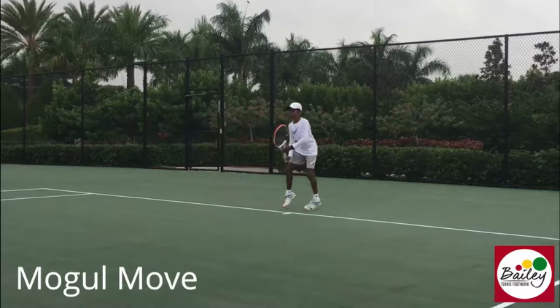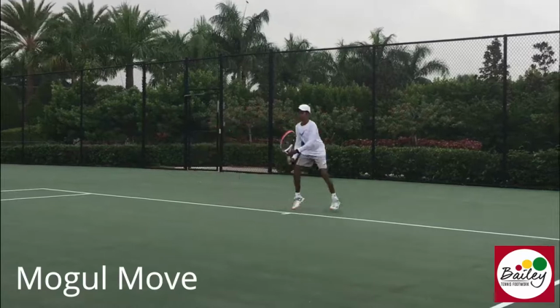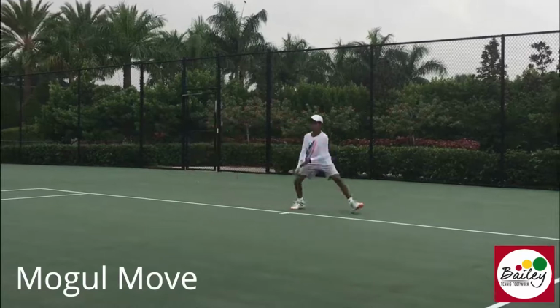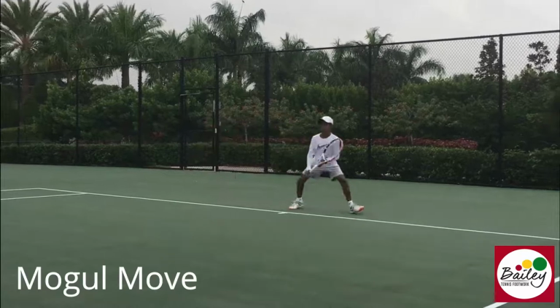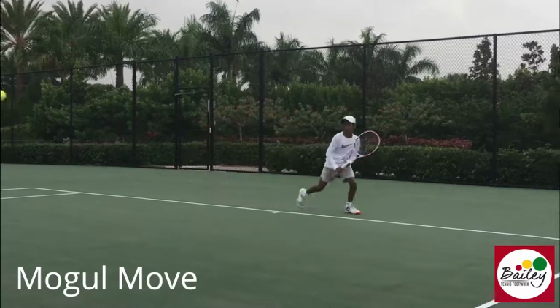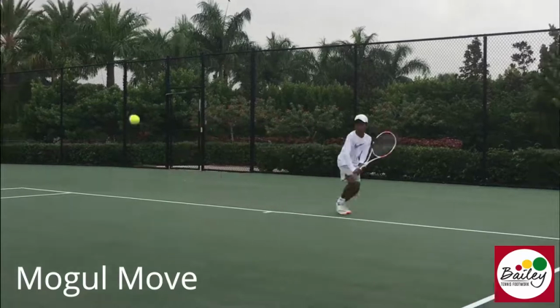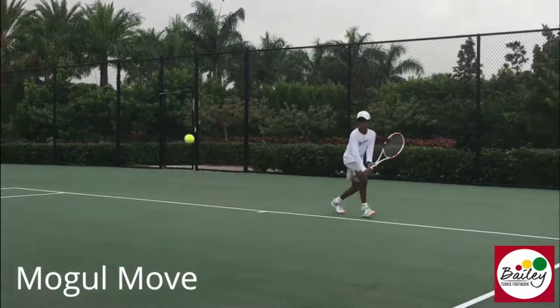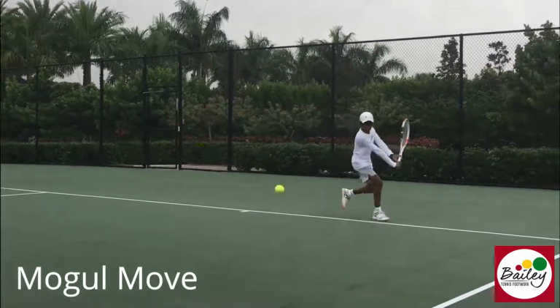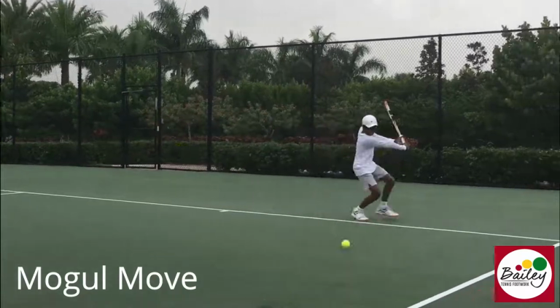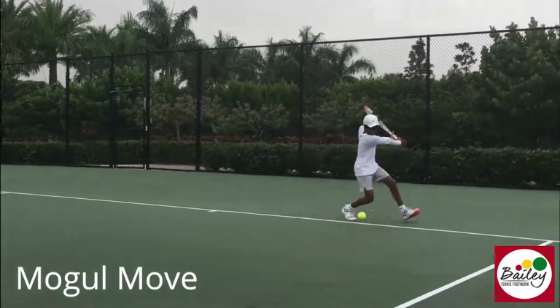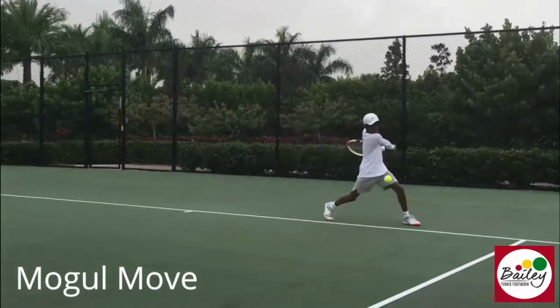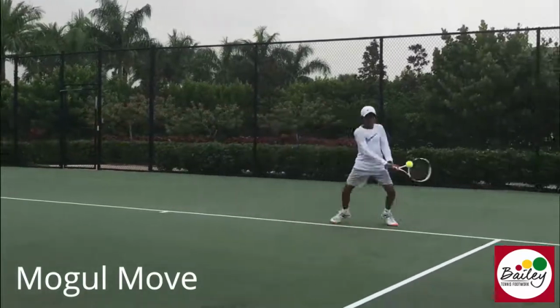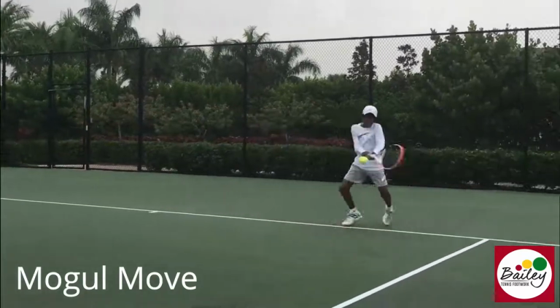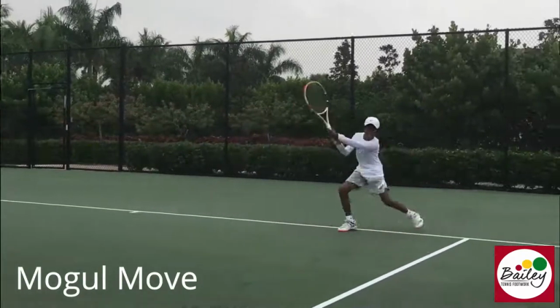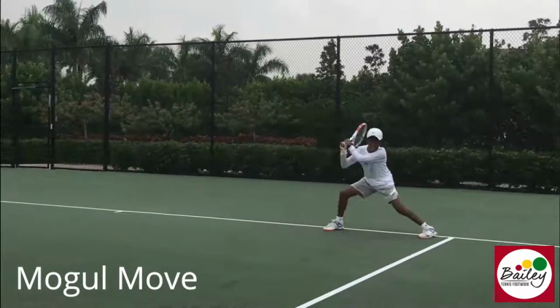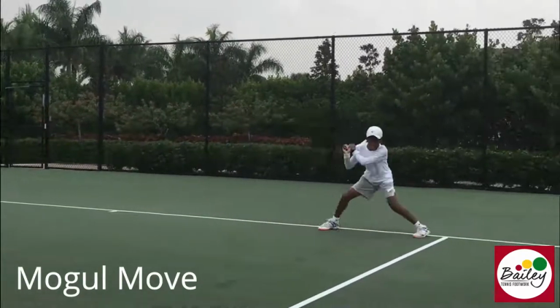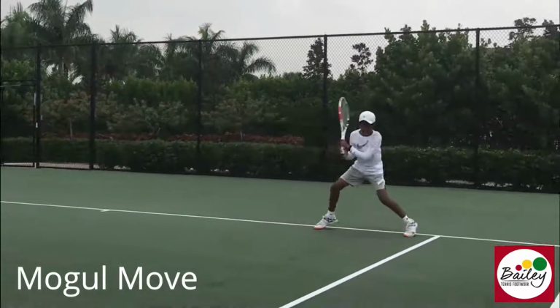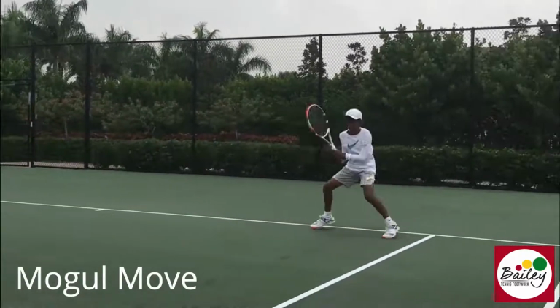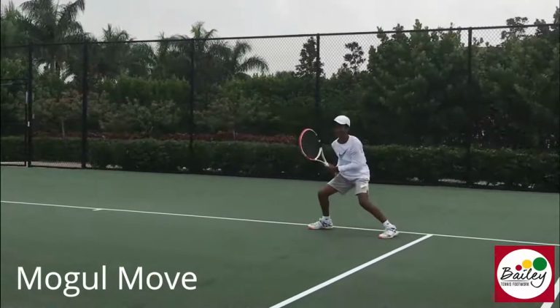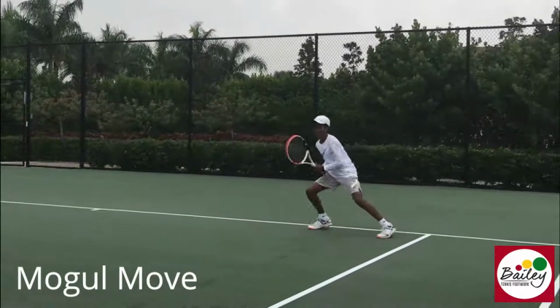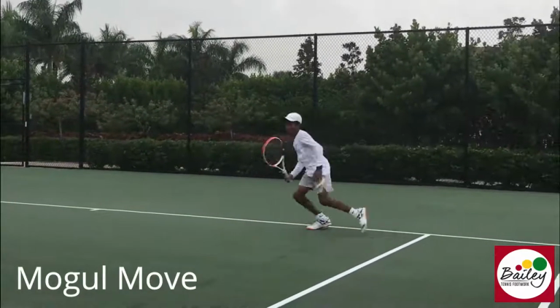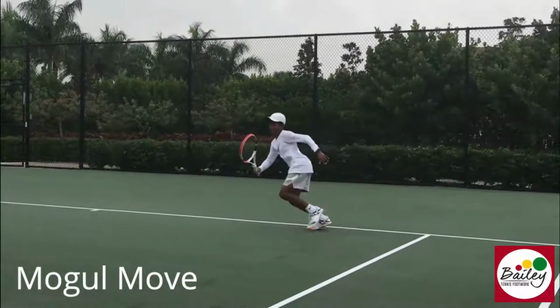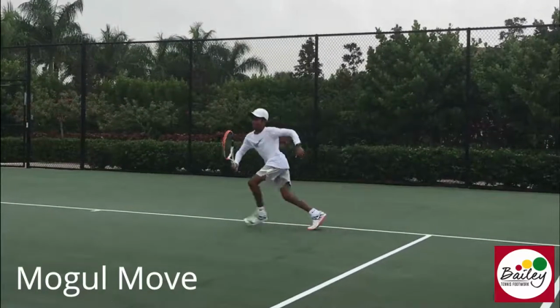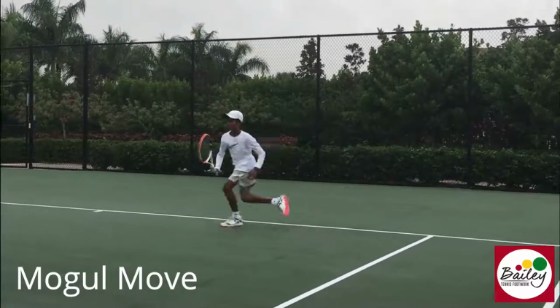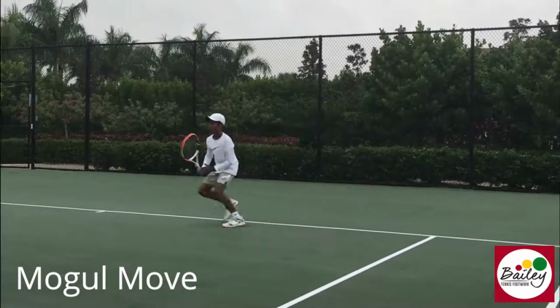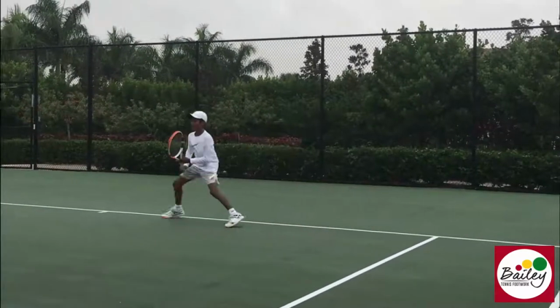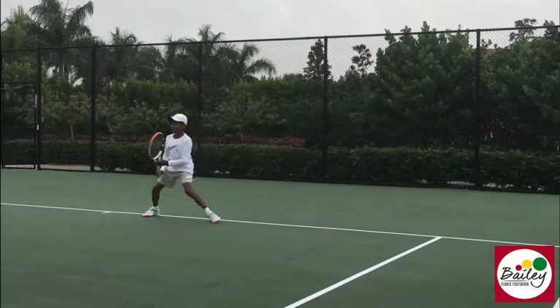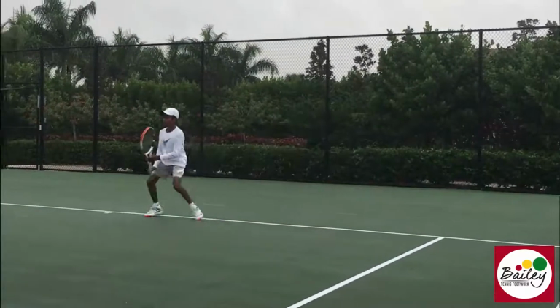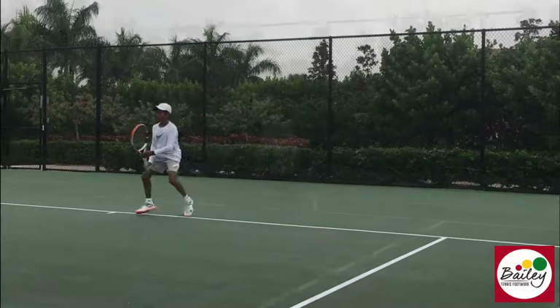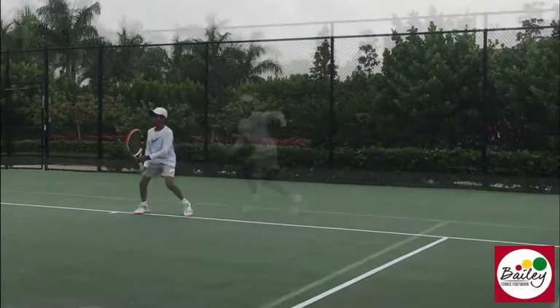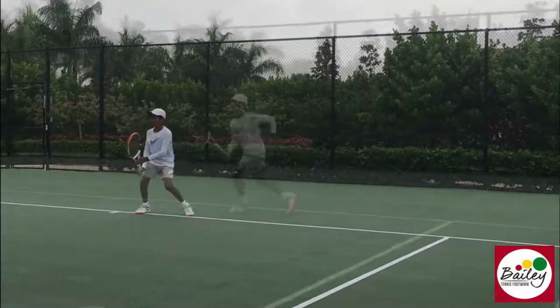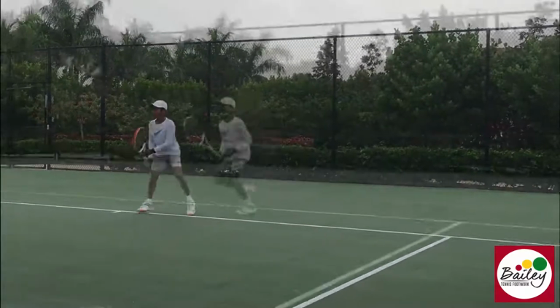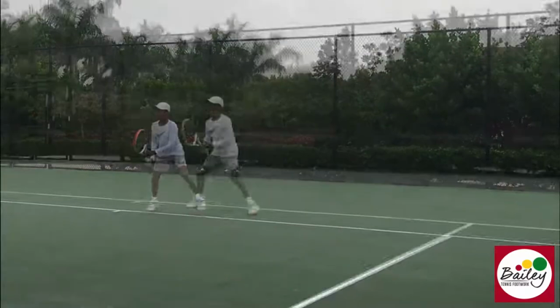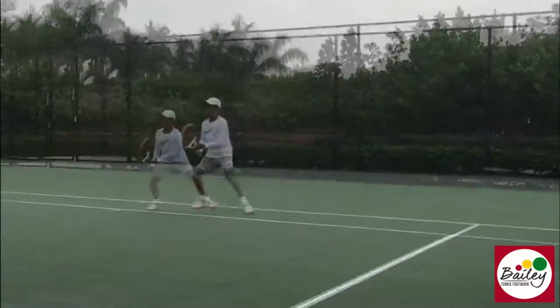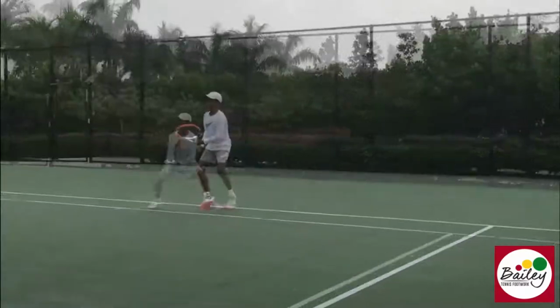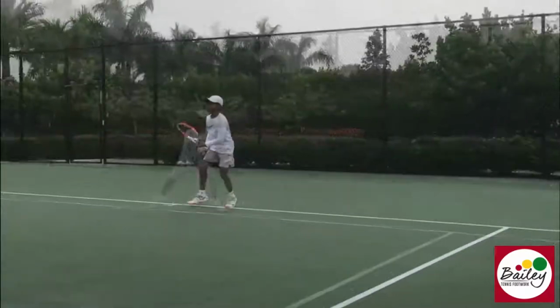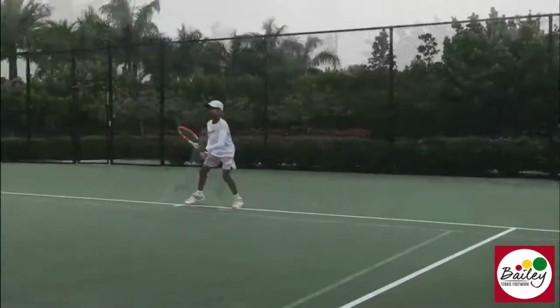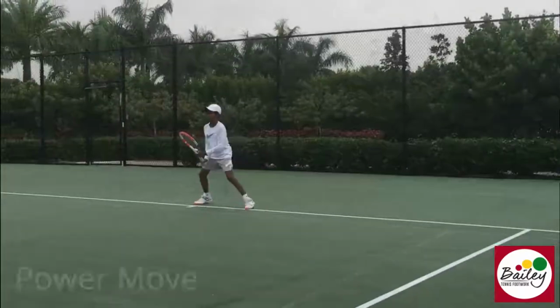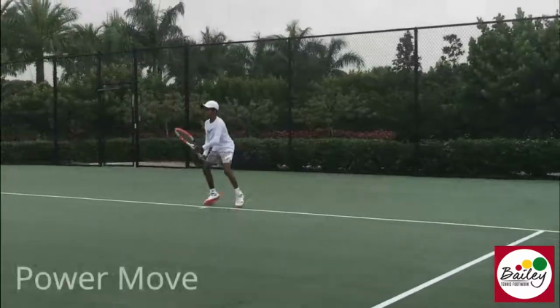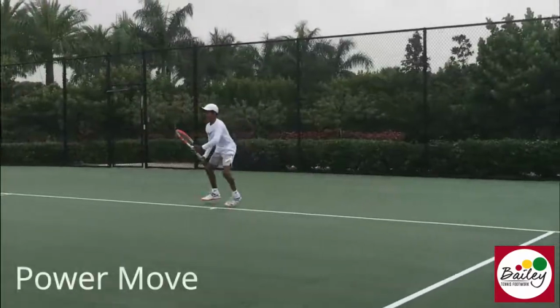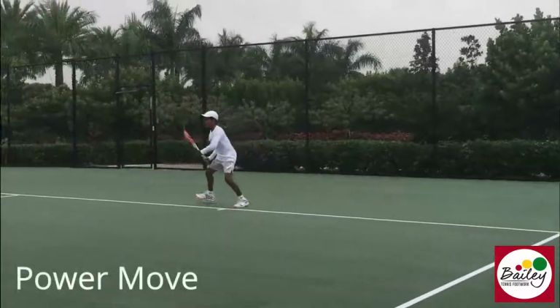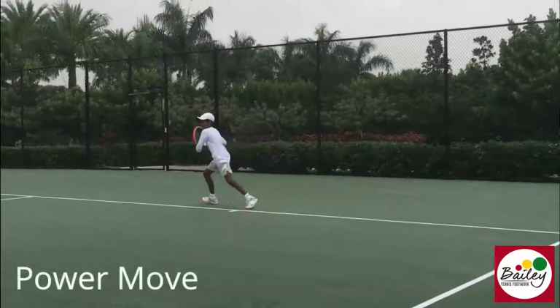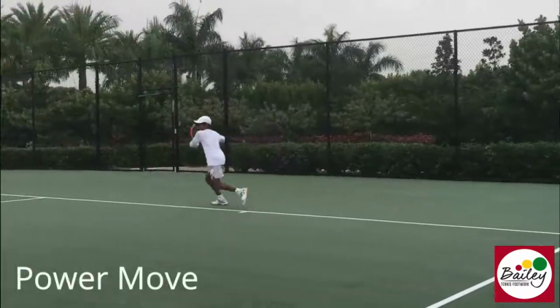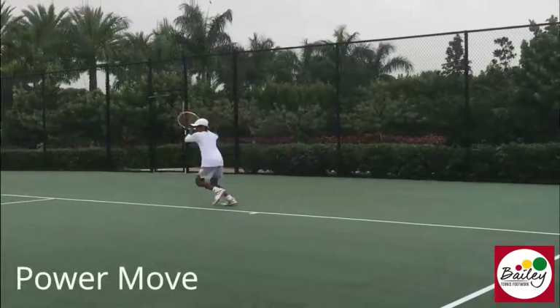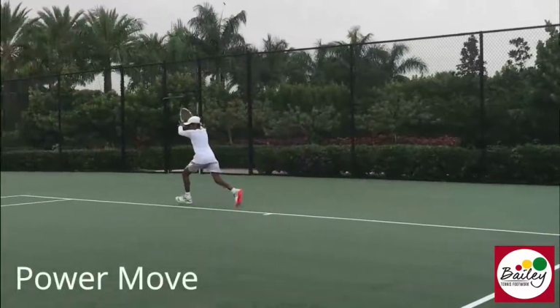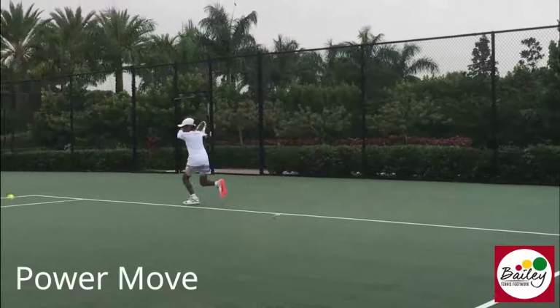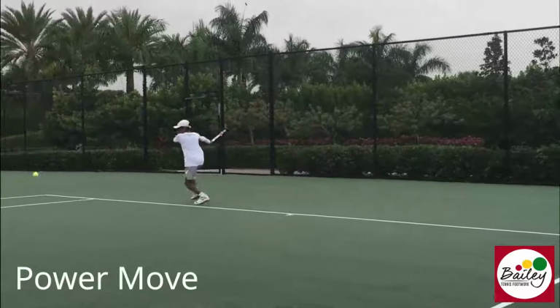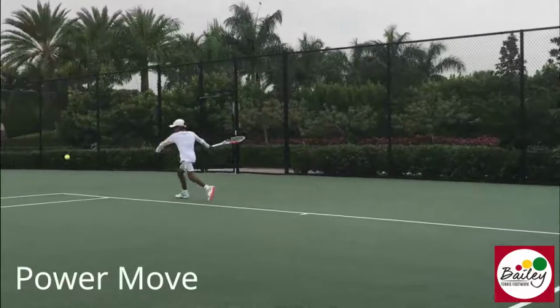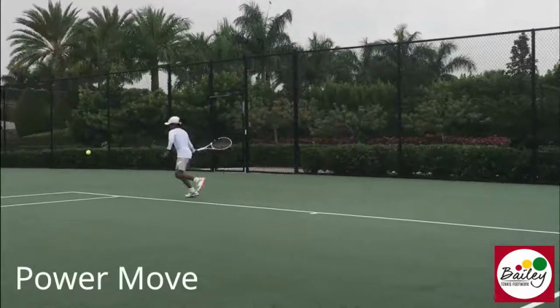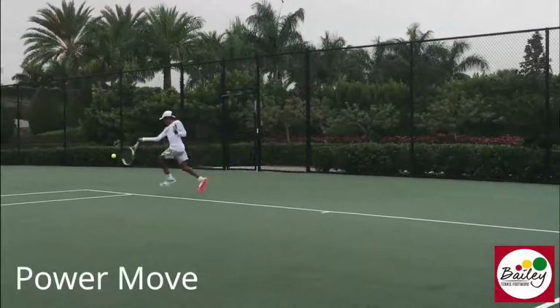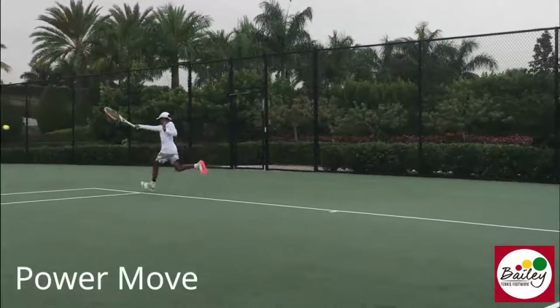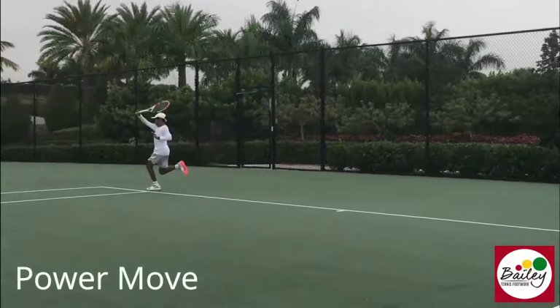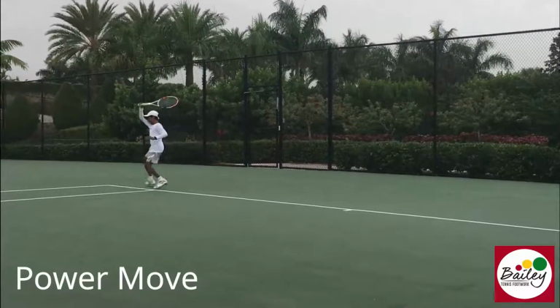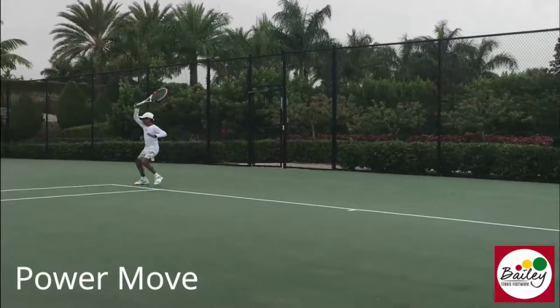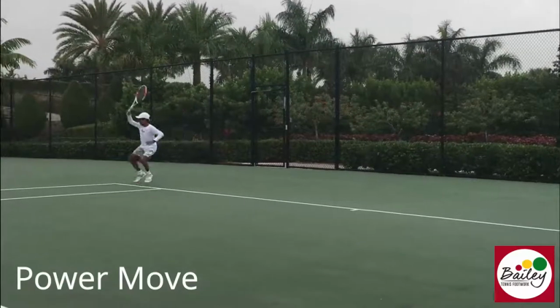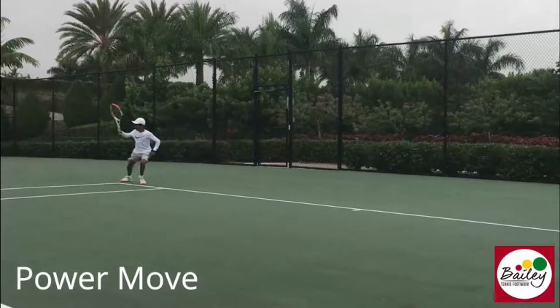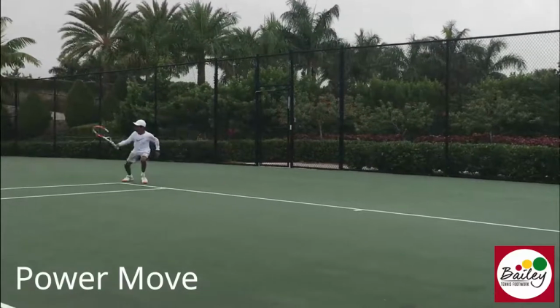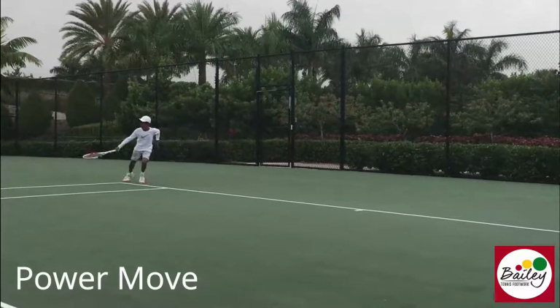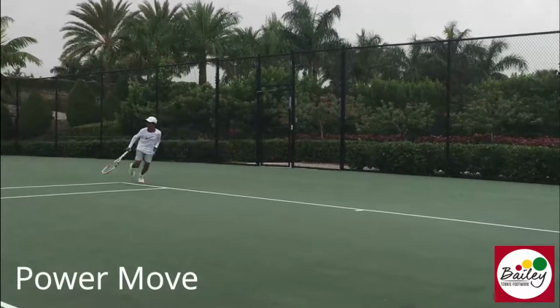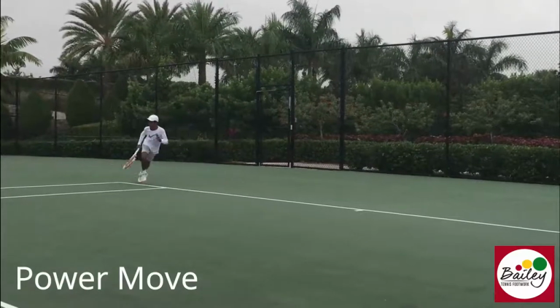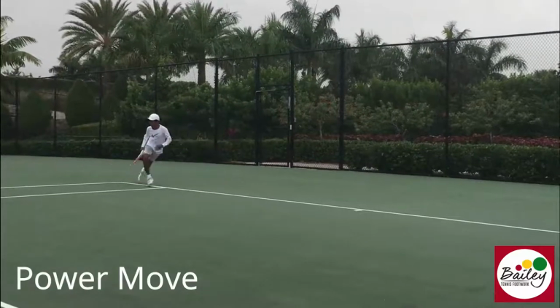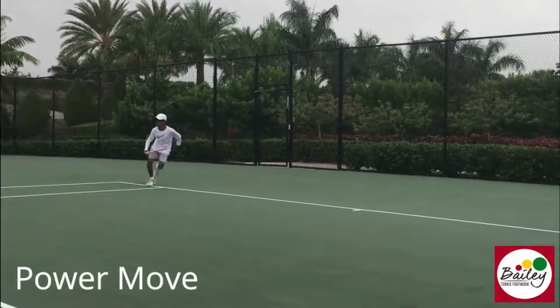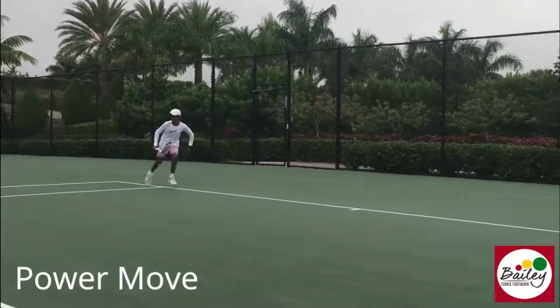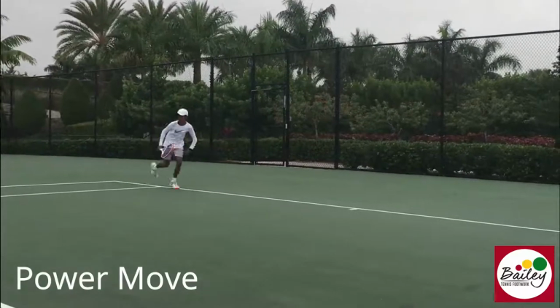Backhand open stance. Power move. Really kick. Good bounce step.